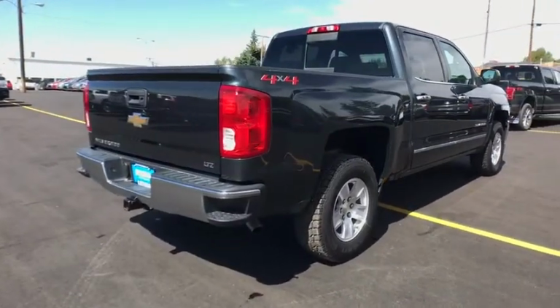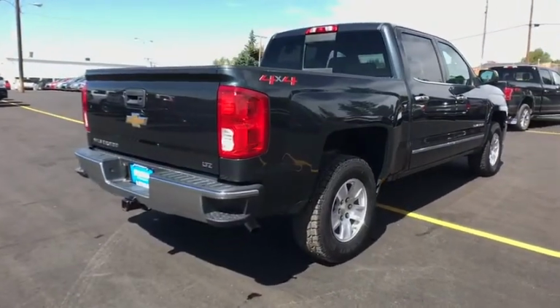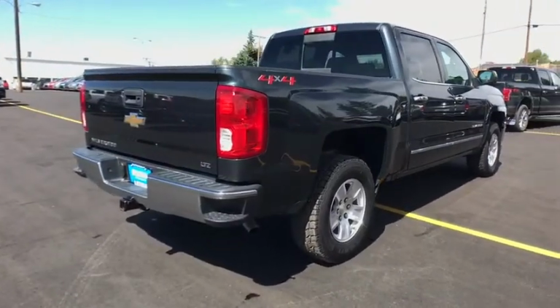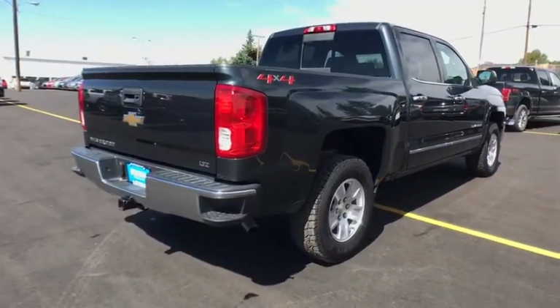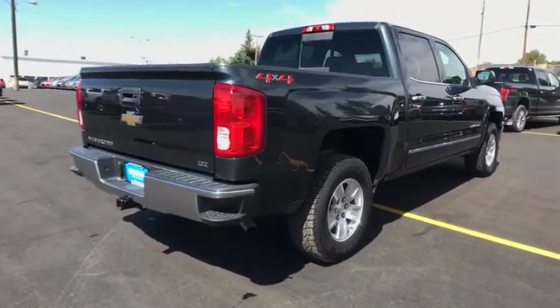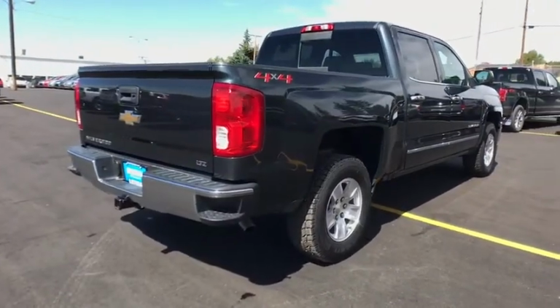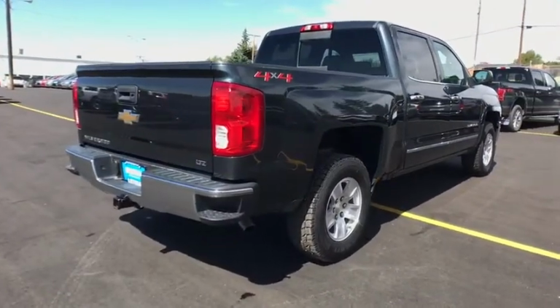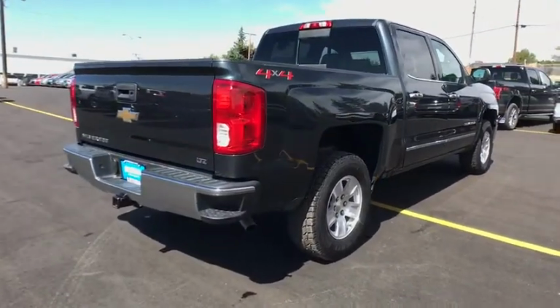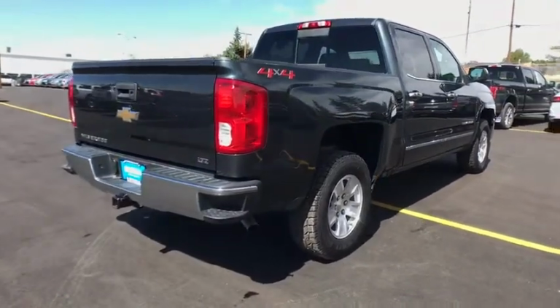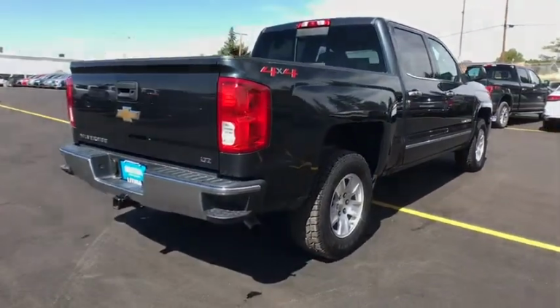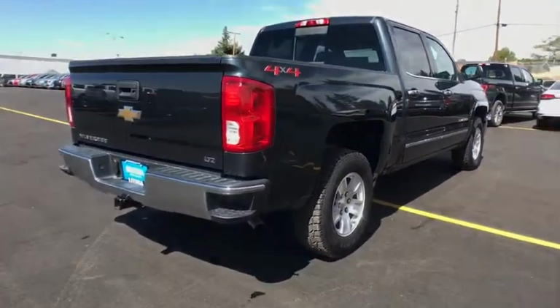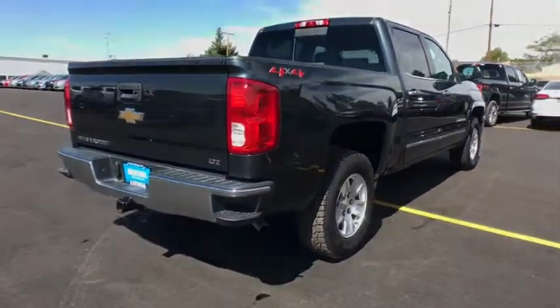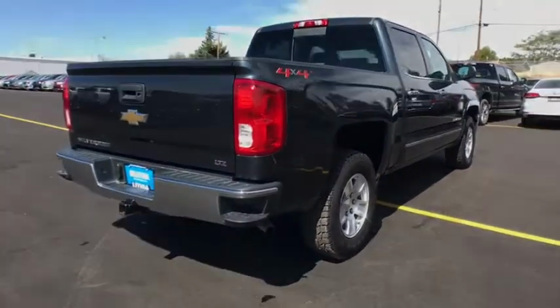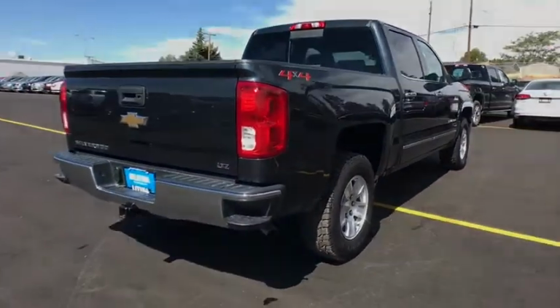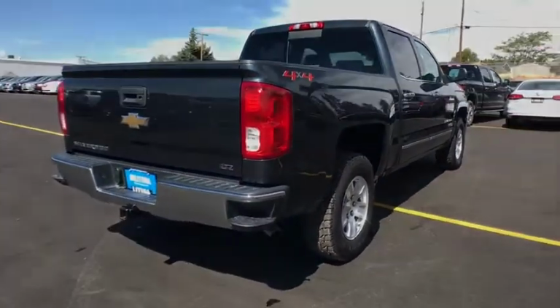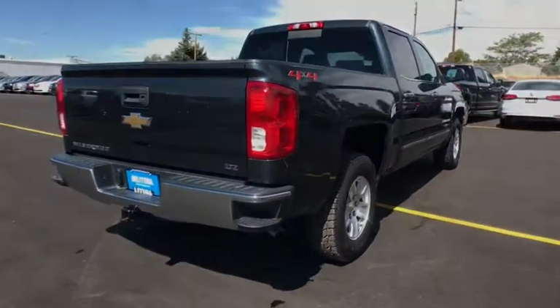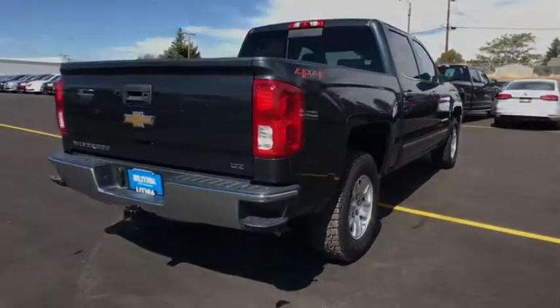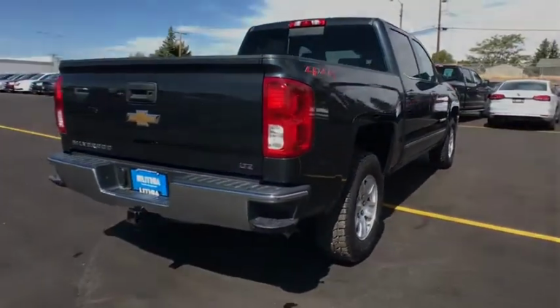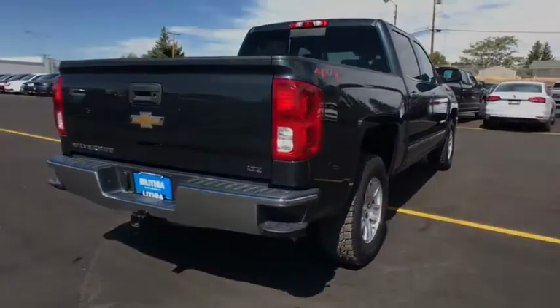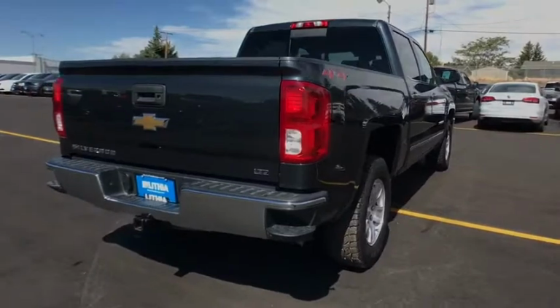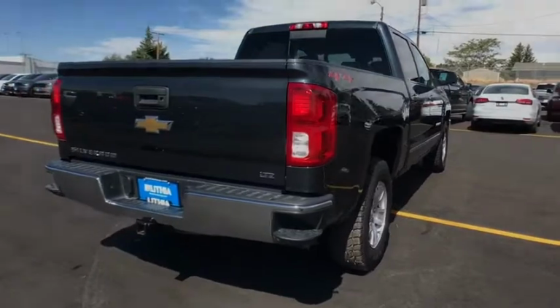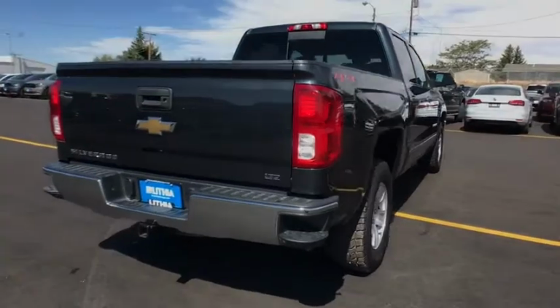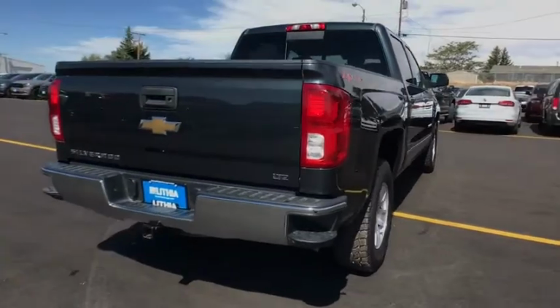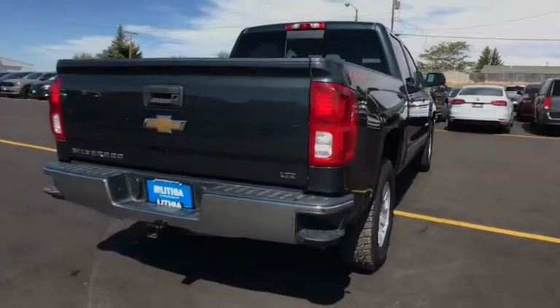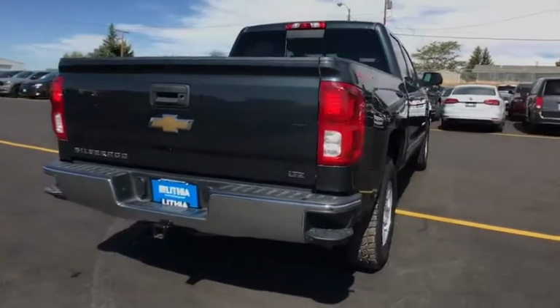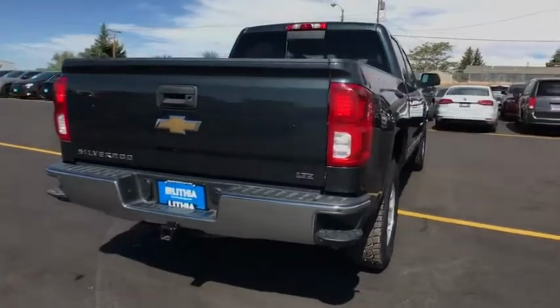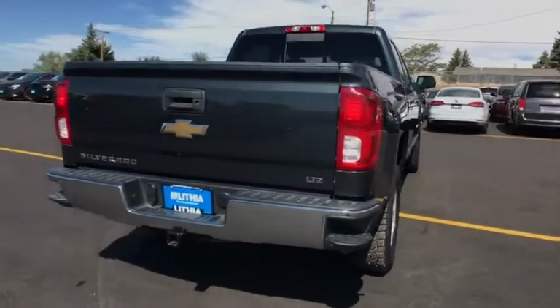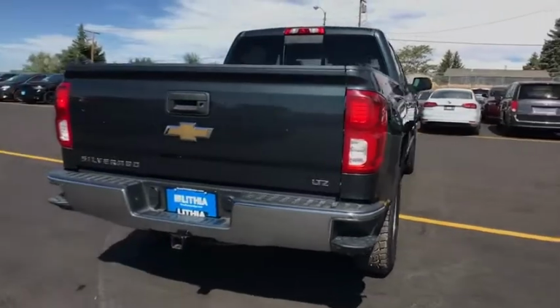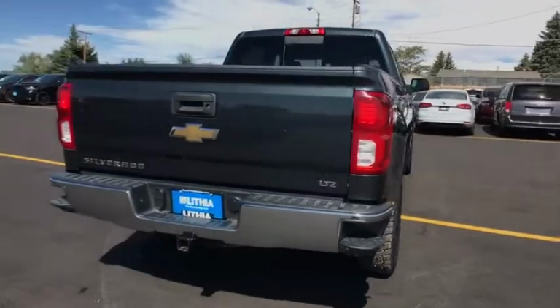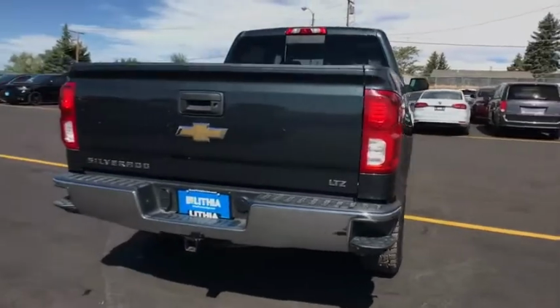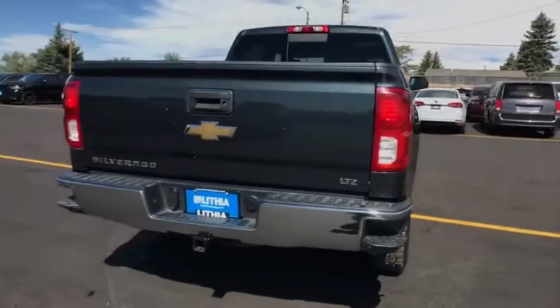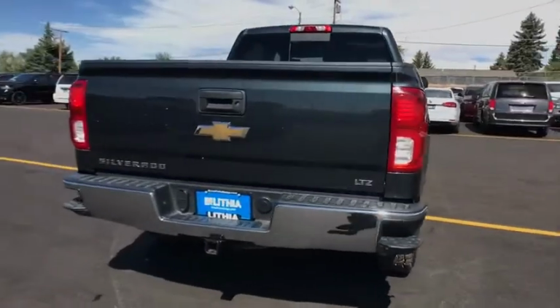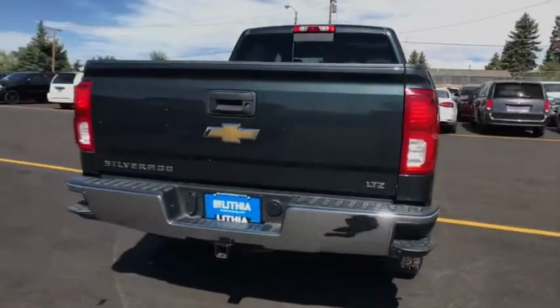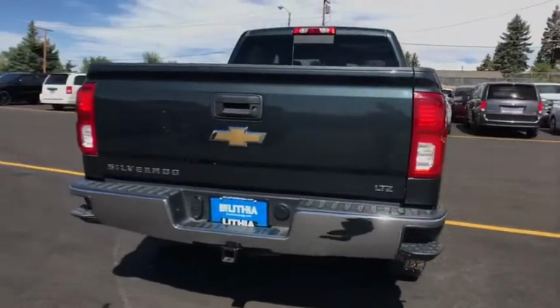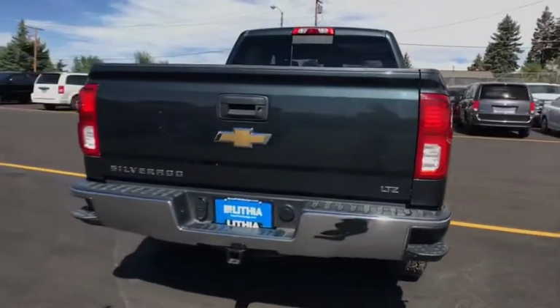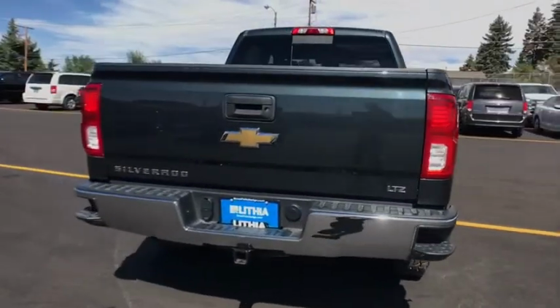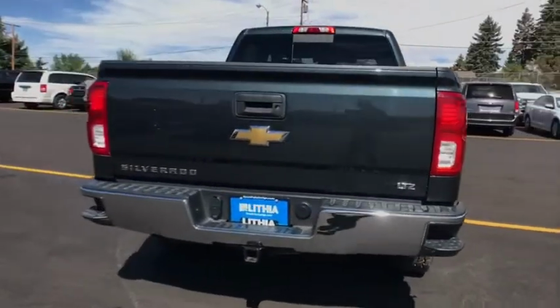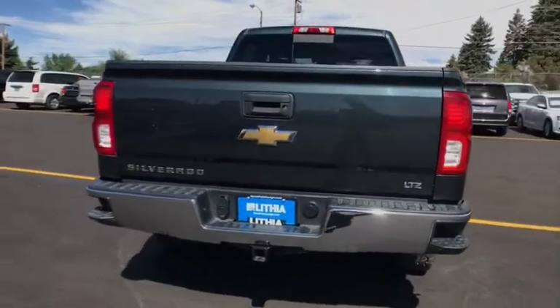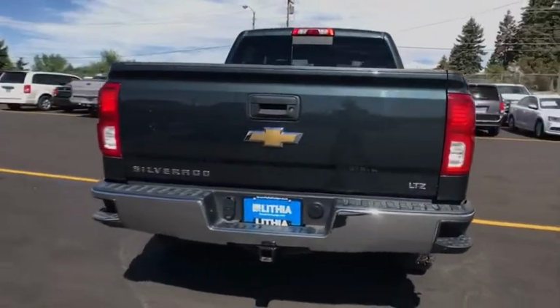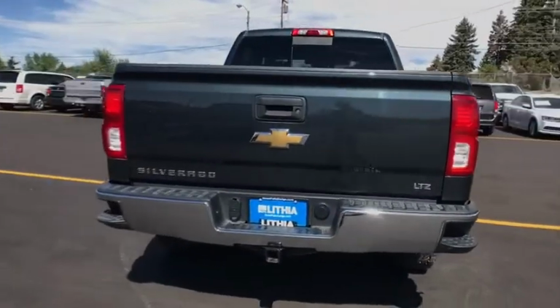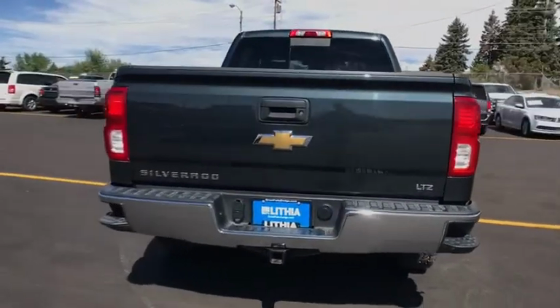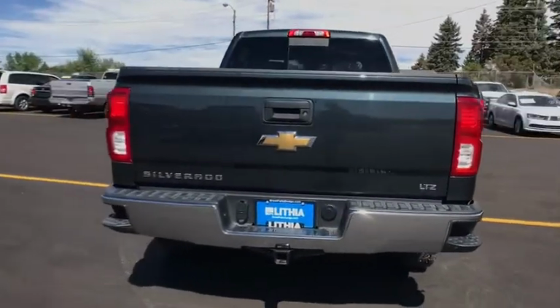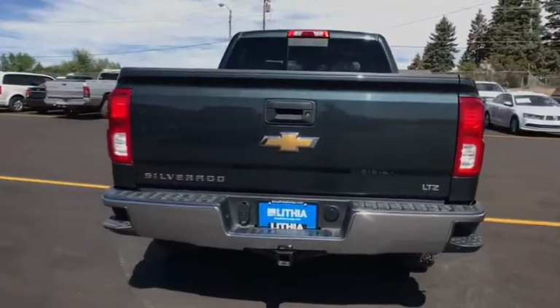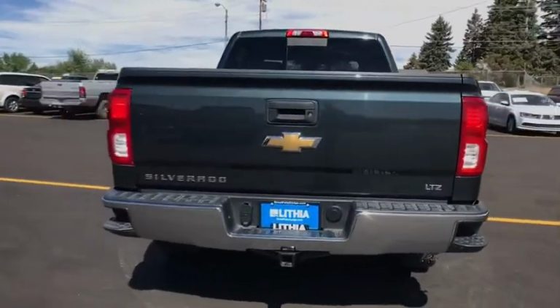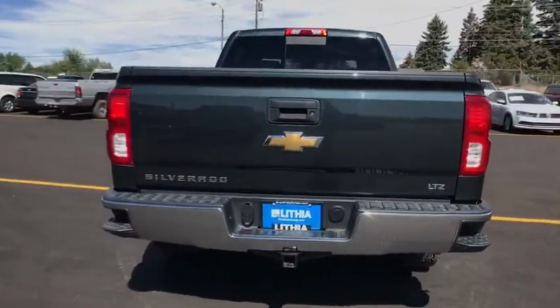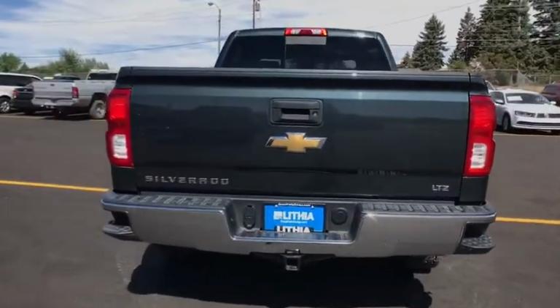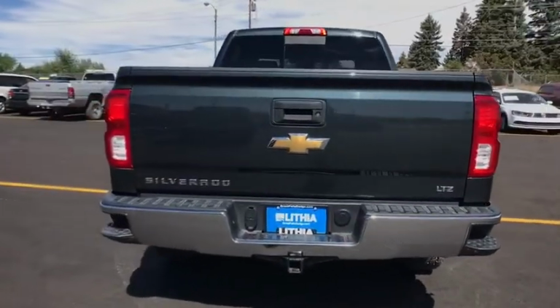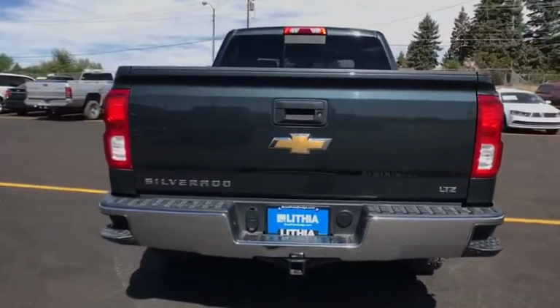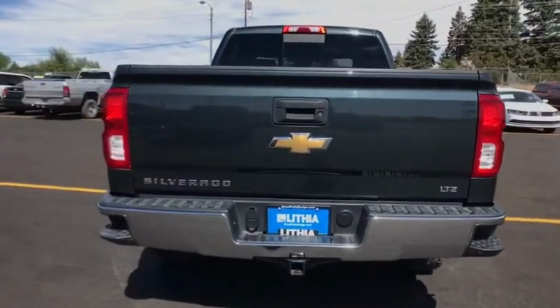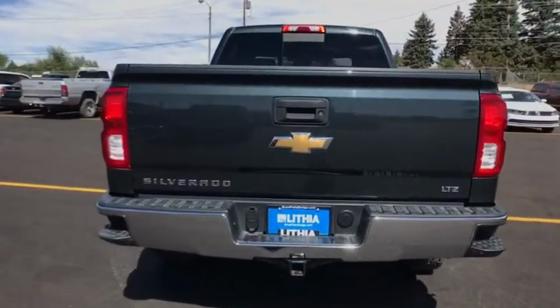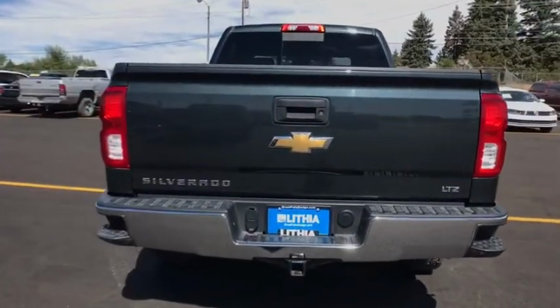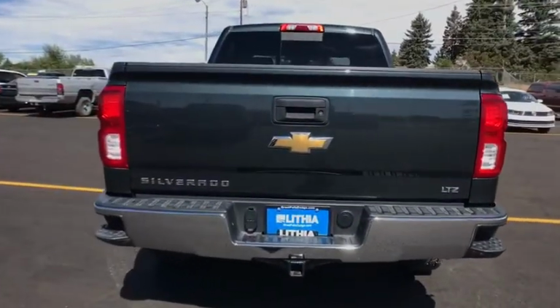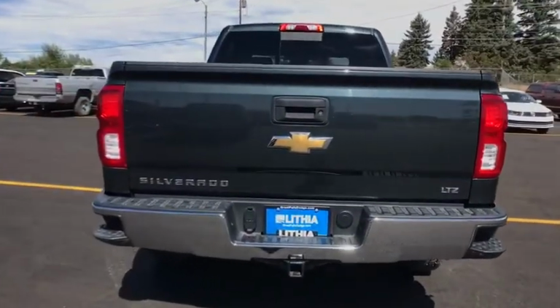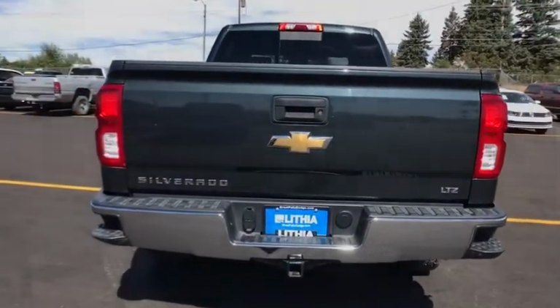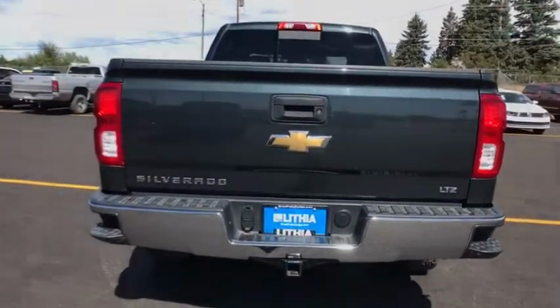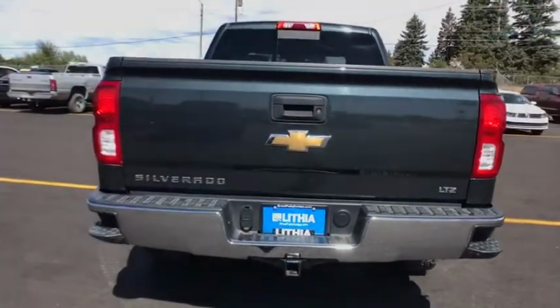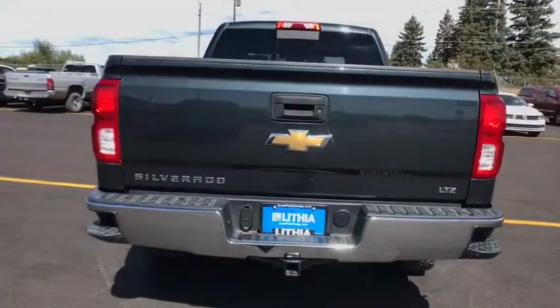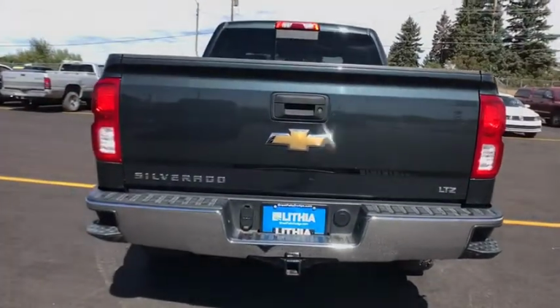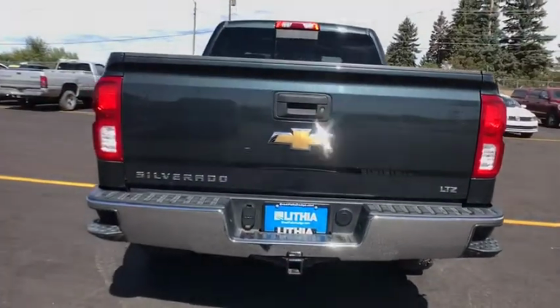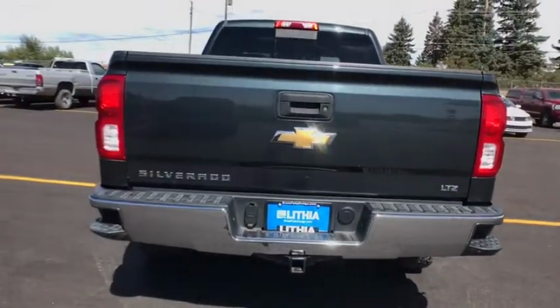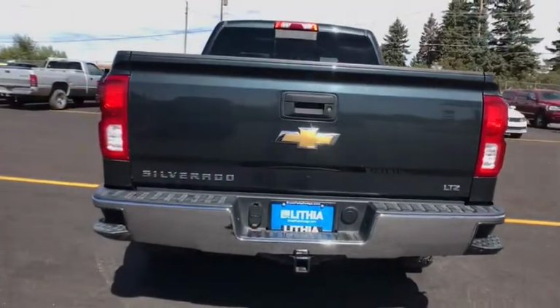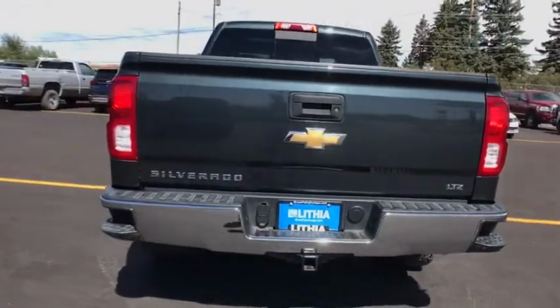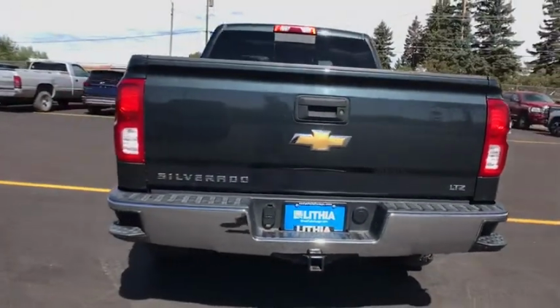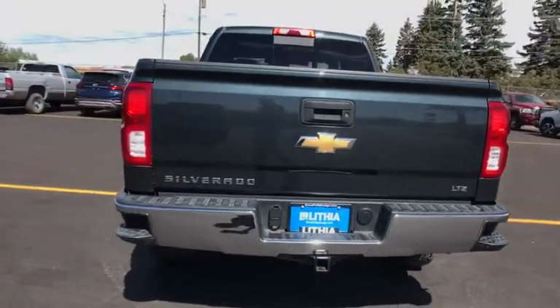This vehicle has less than 30,000 miles. Here are some of this vehicle's great options: four-wheel drive,